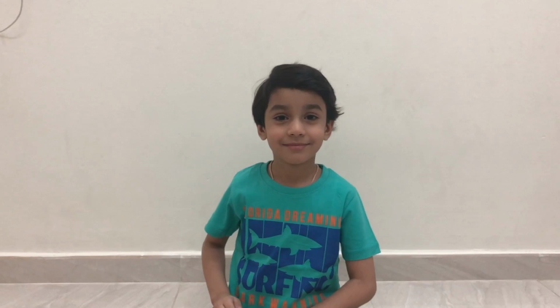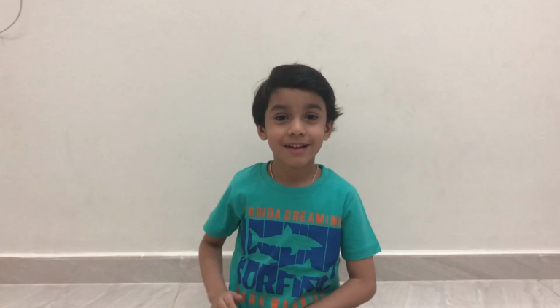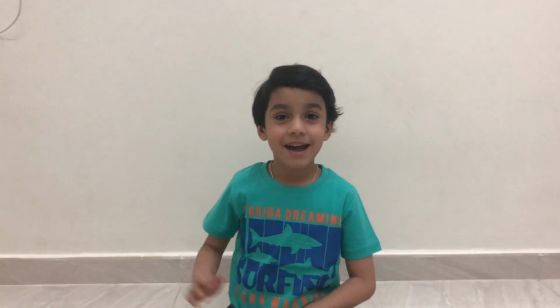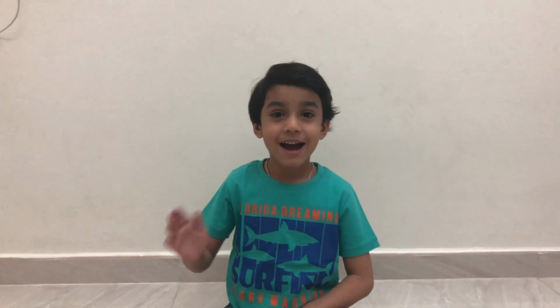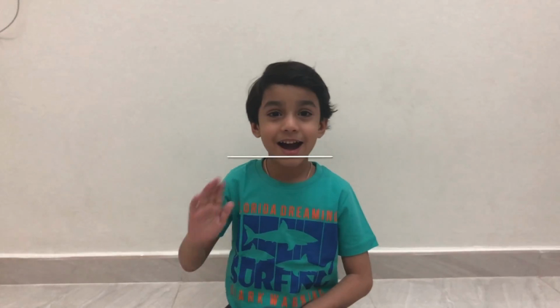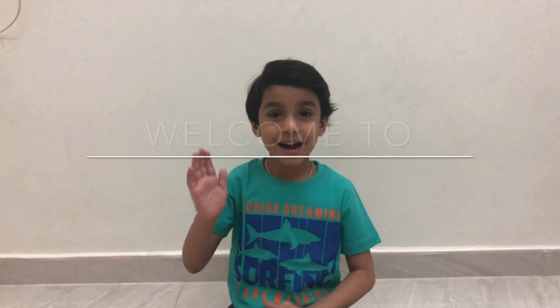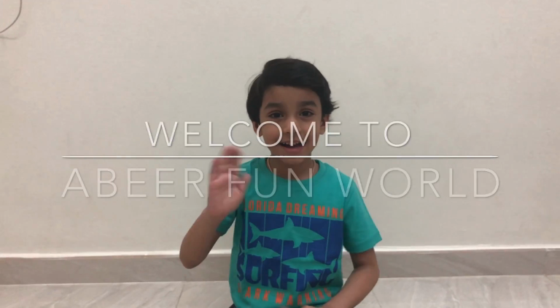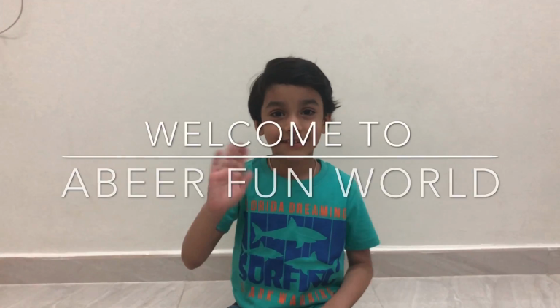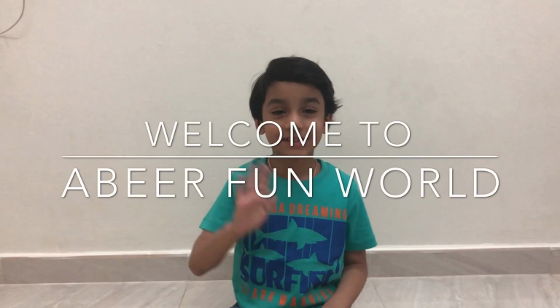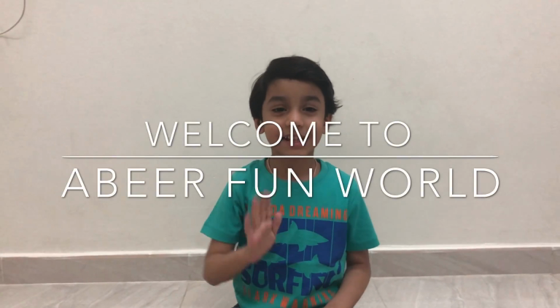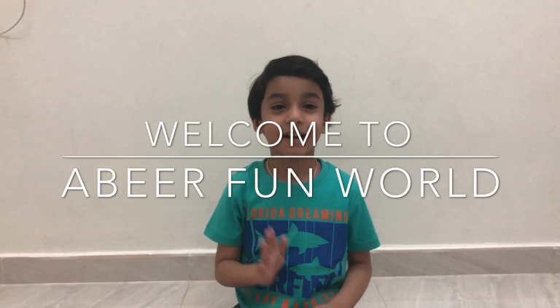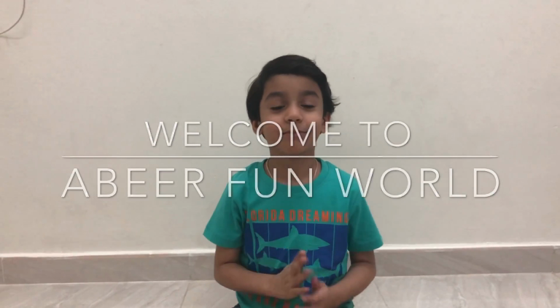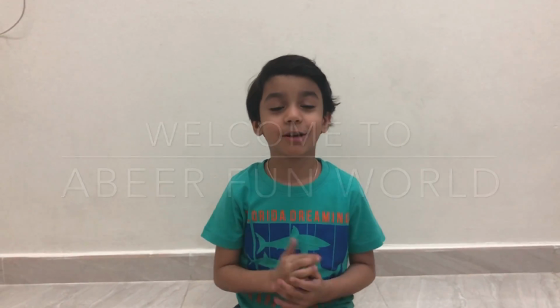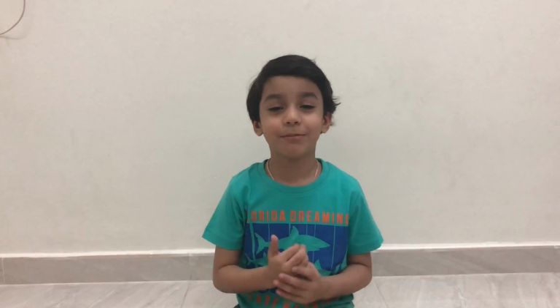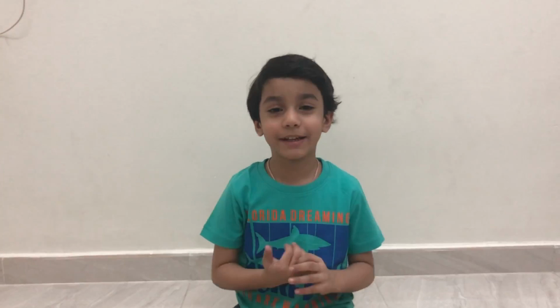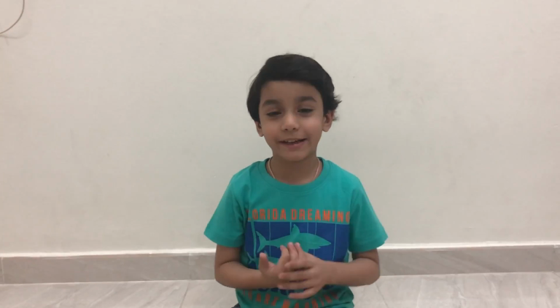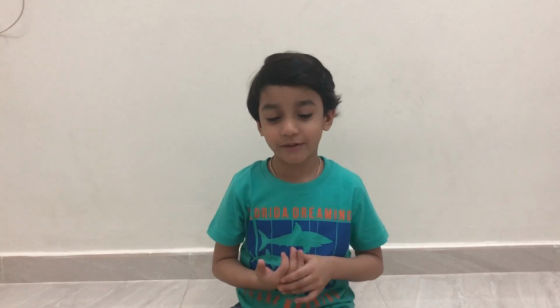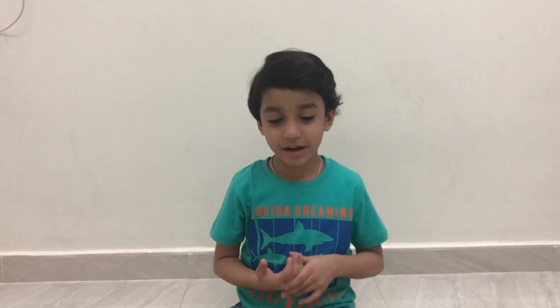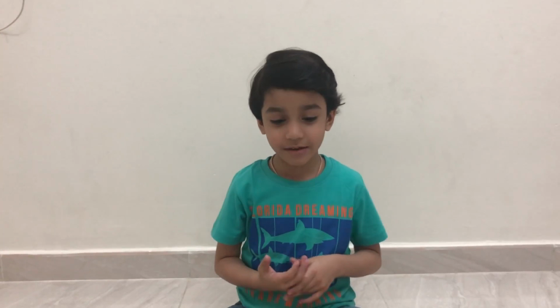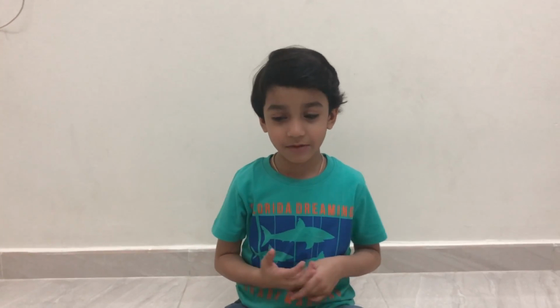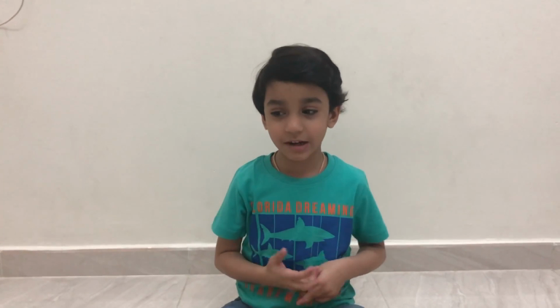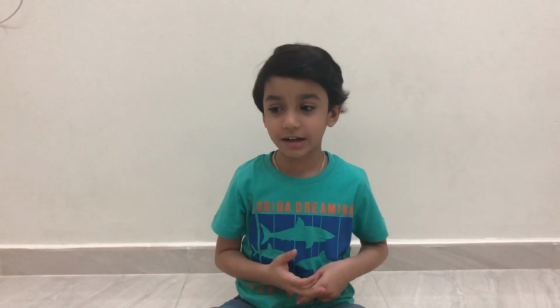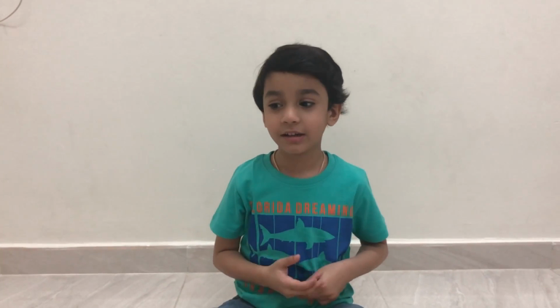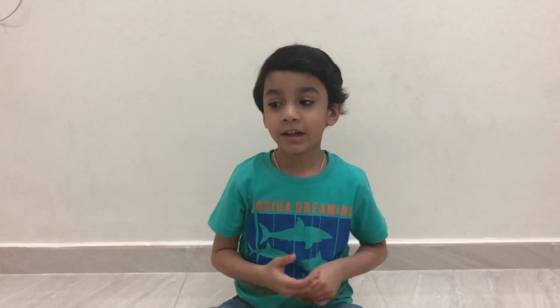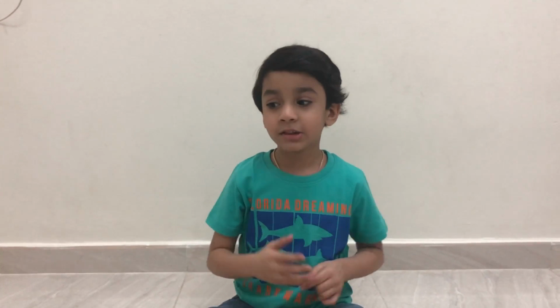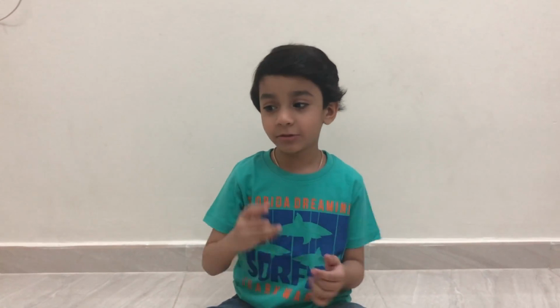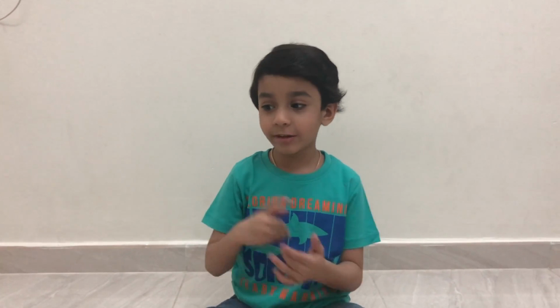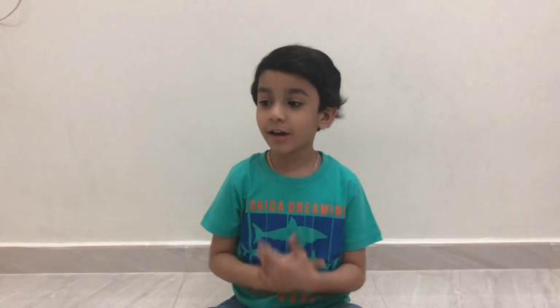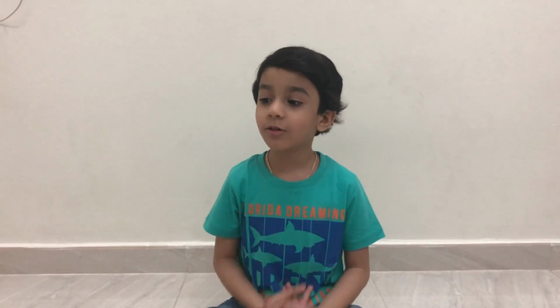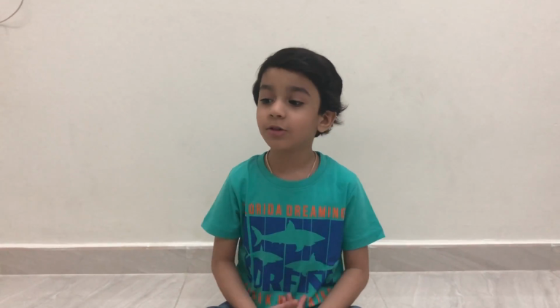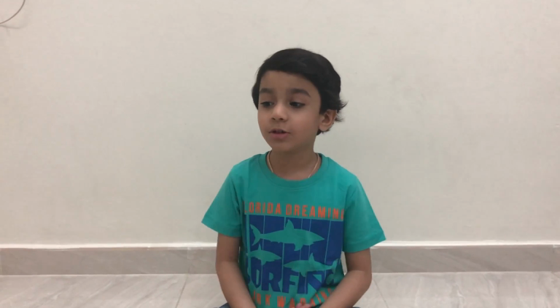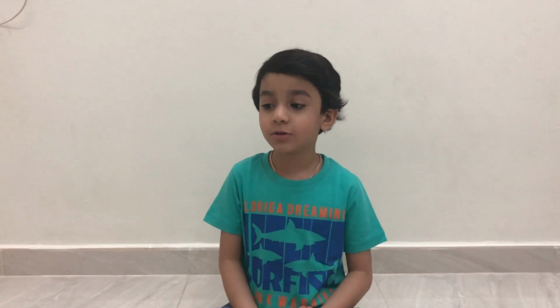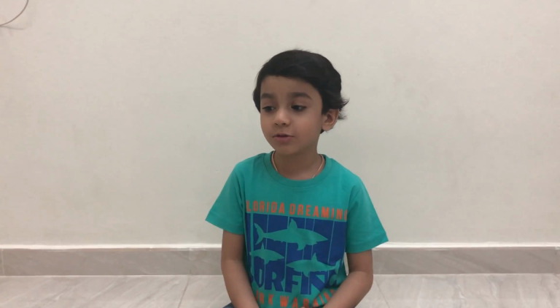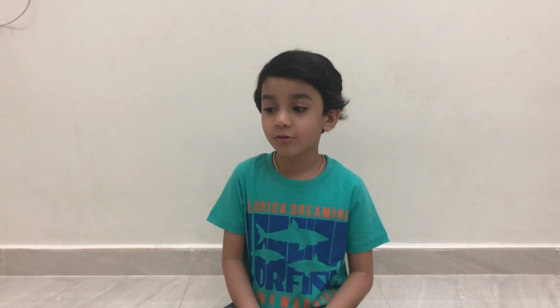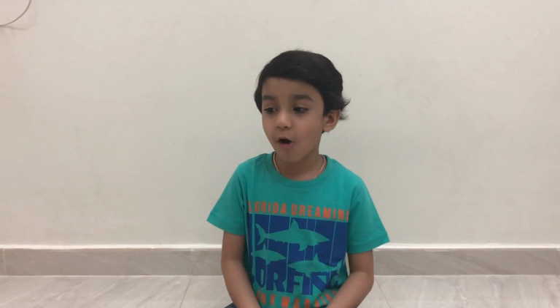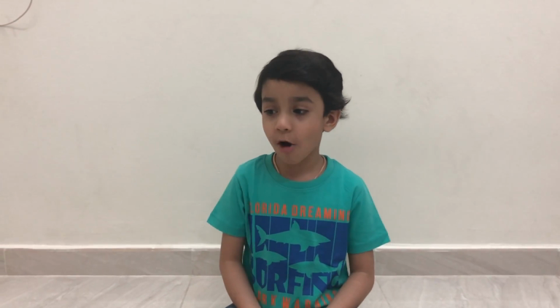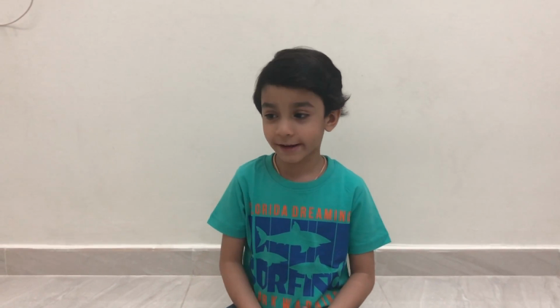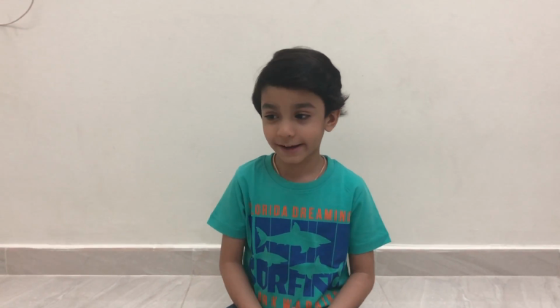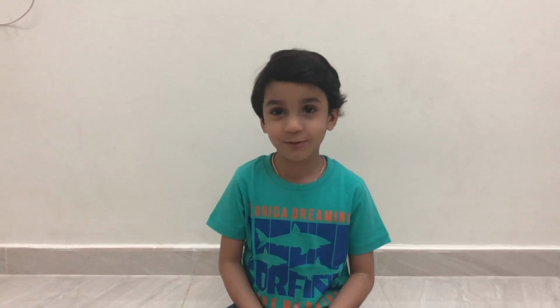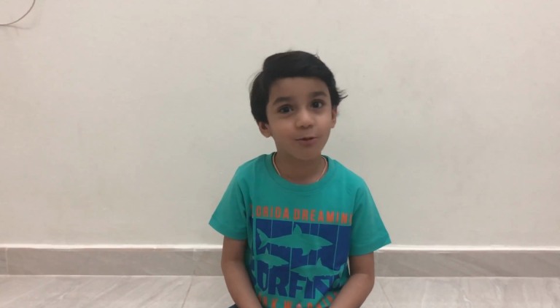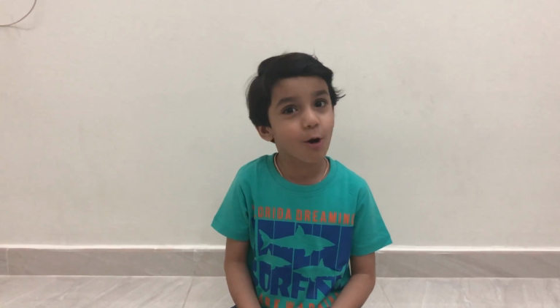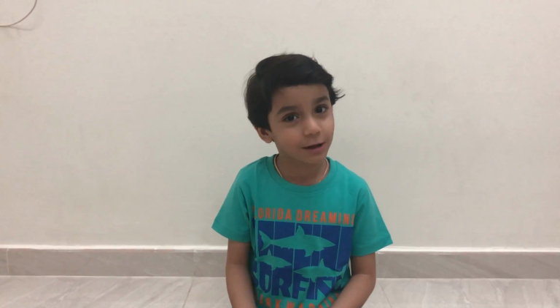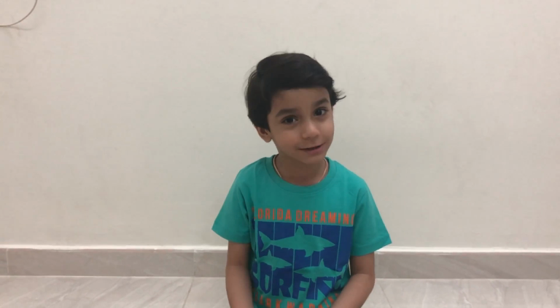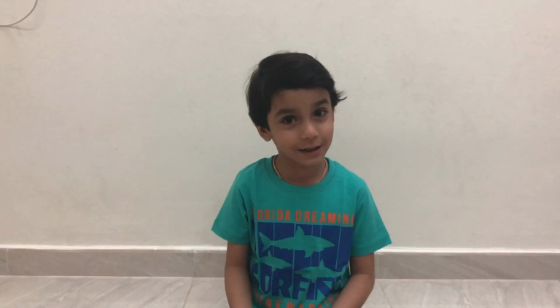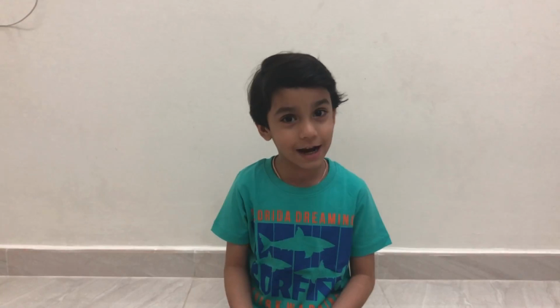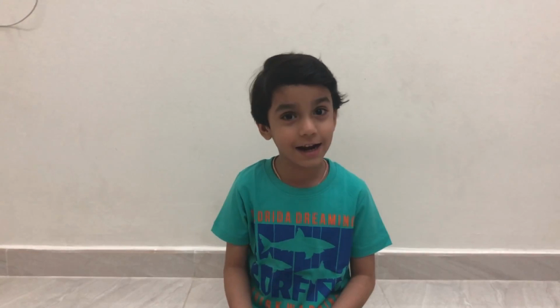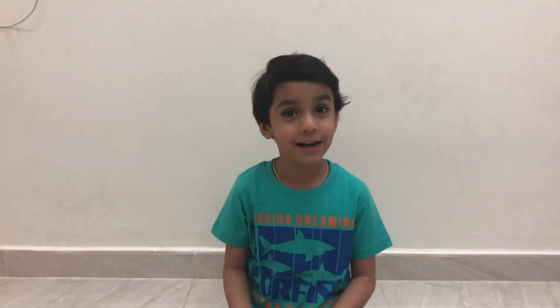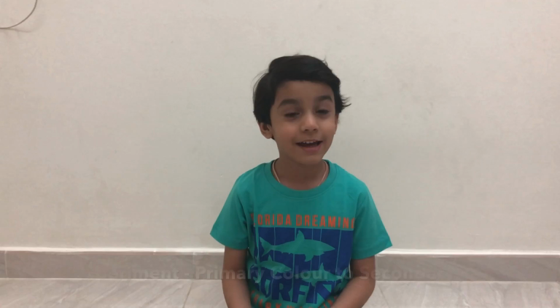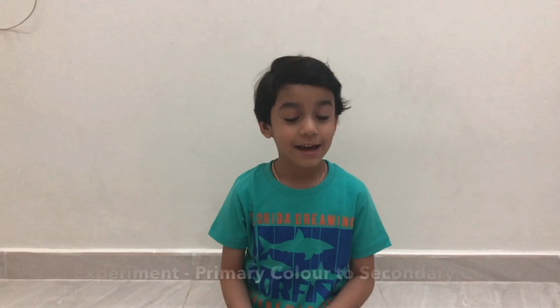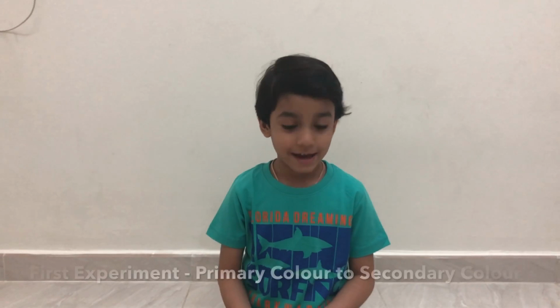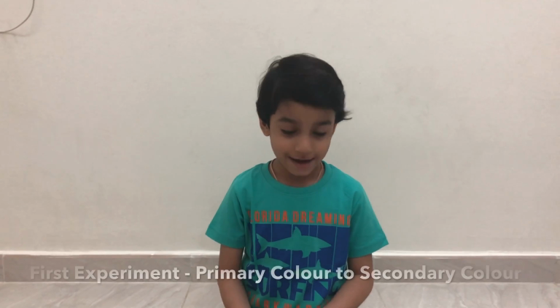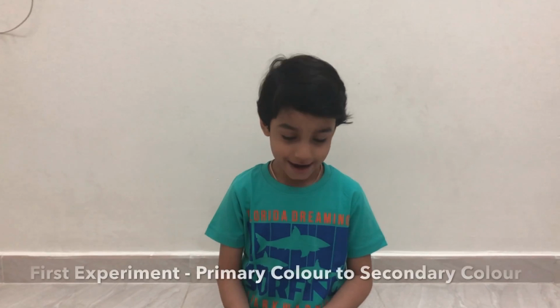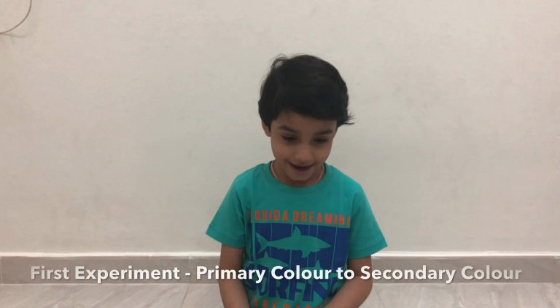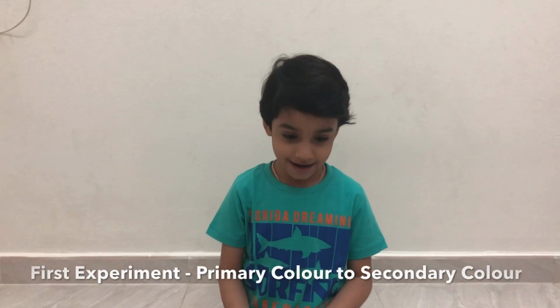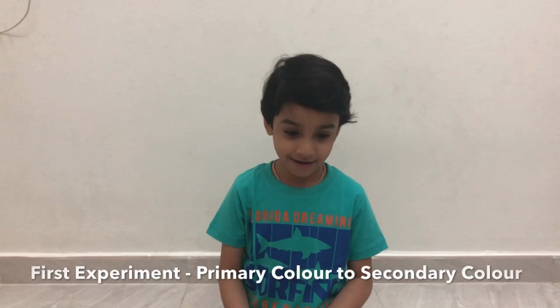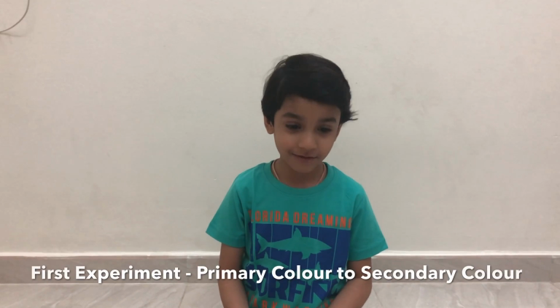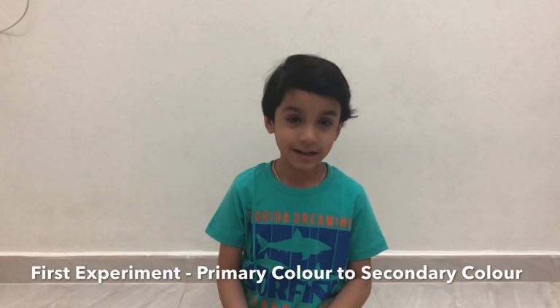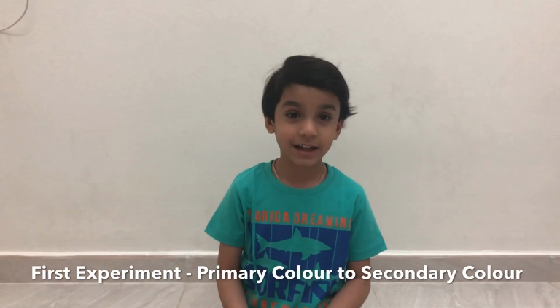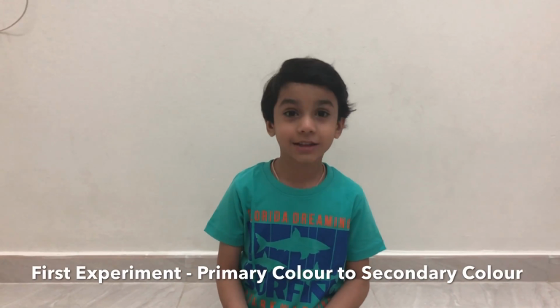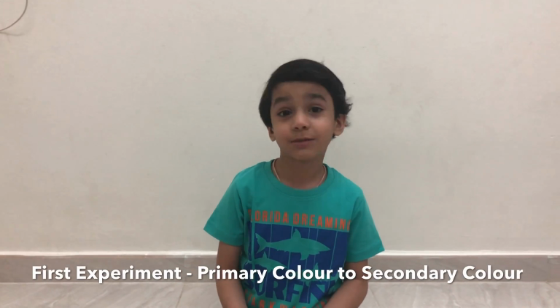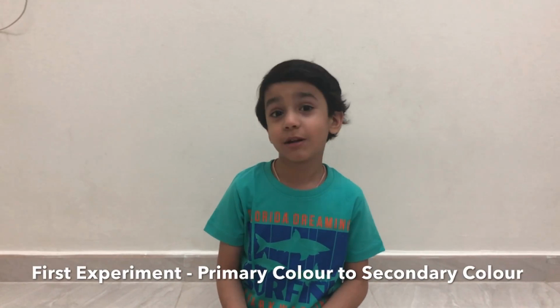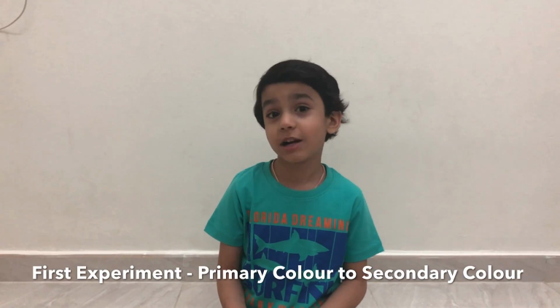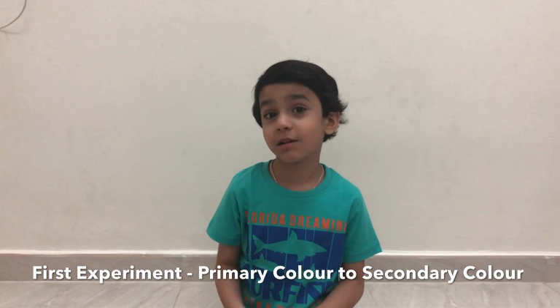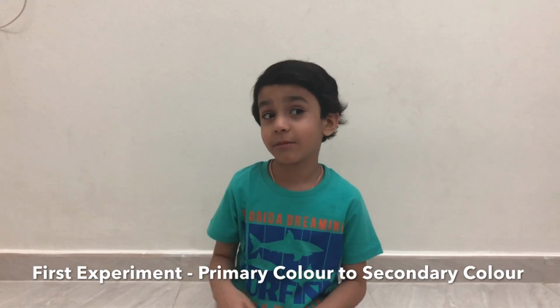Hi, welcome to Bees Fun World. Today I am going to do the walking water experiment.